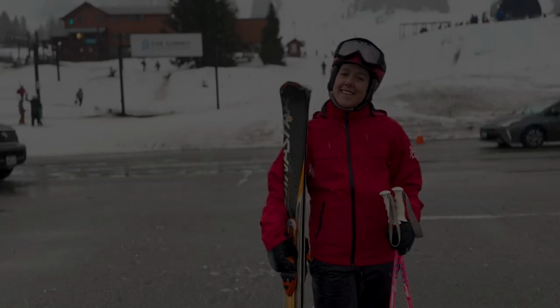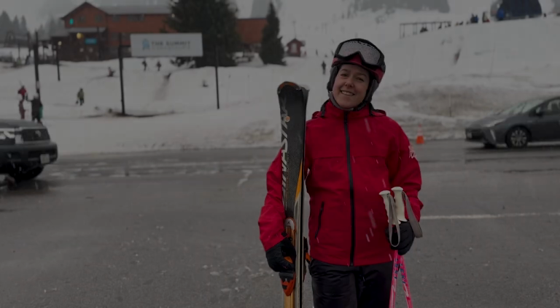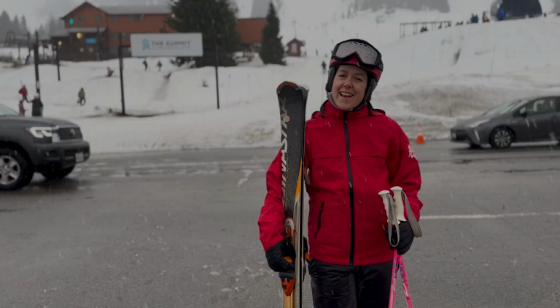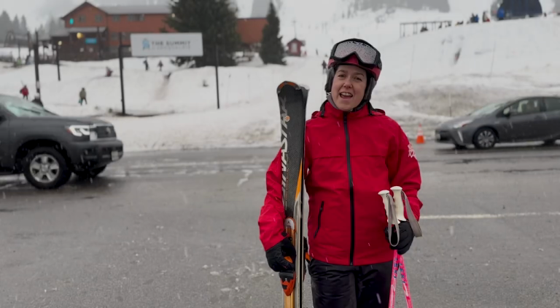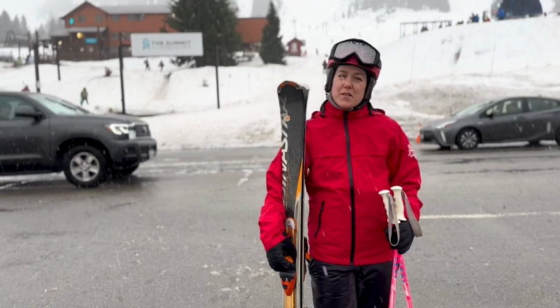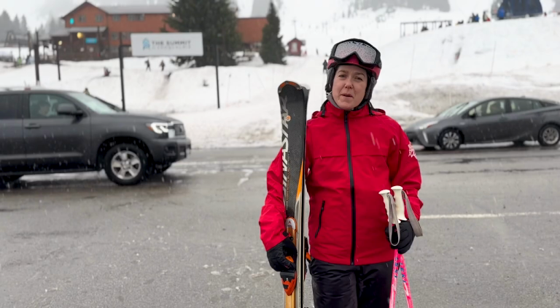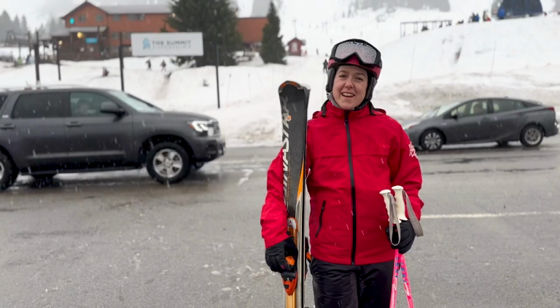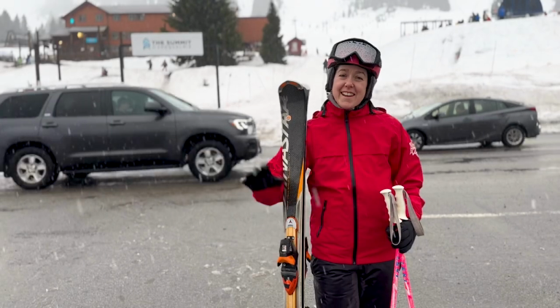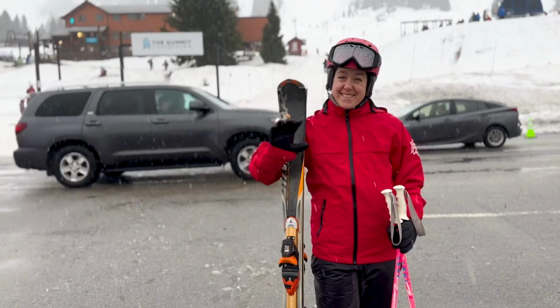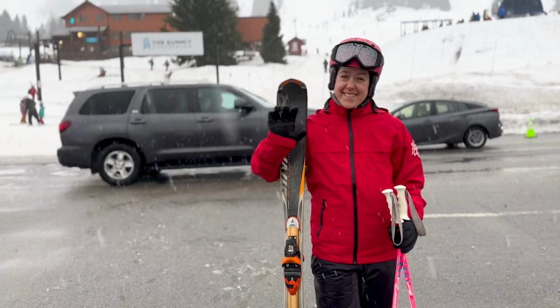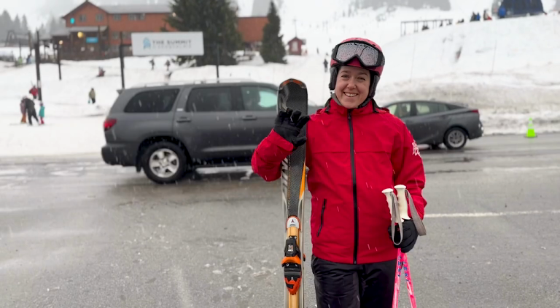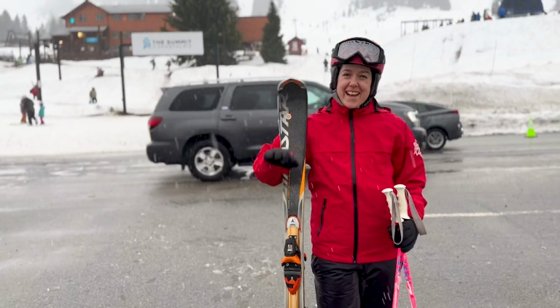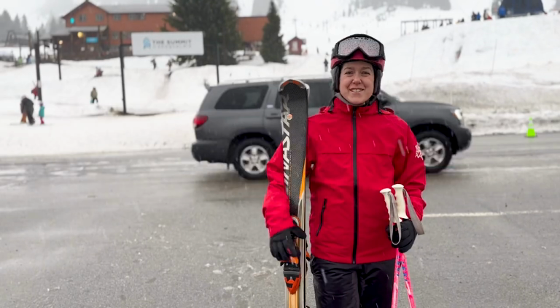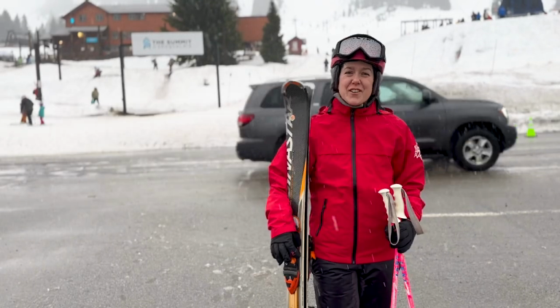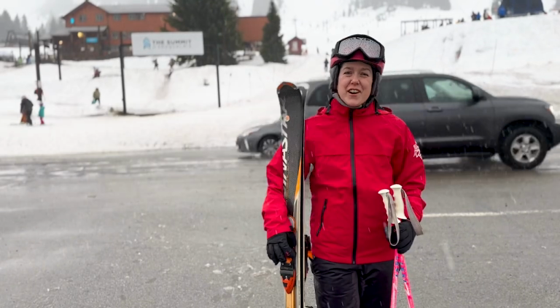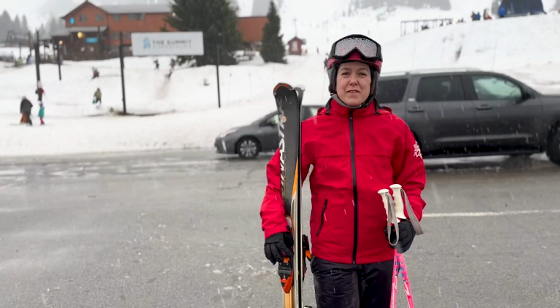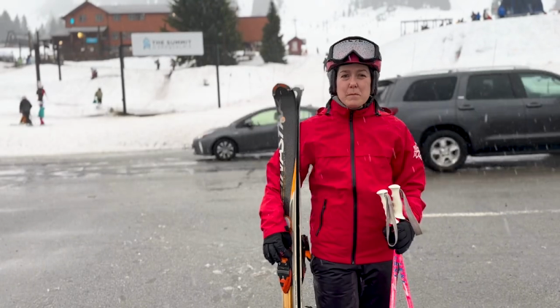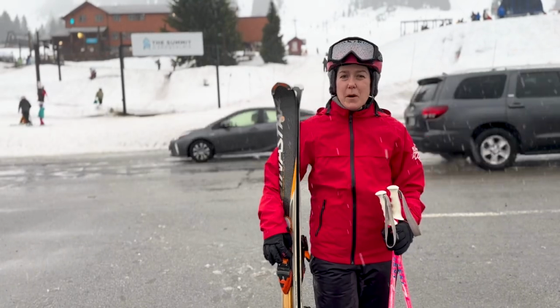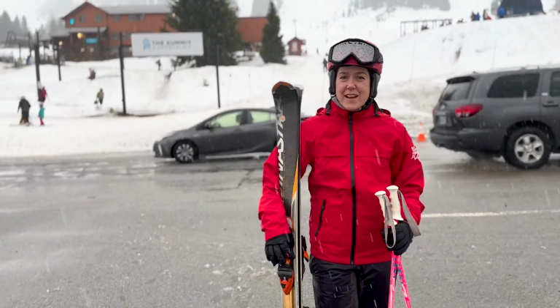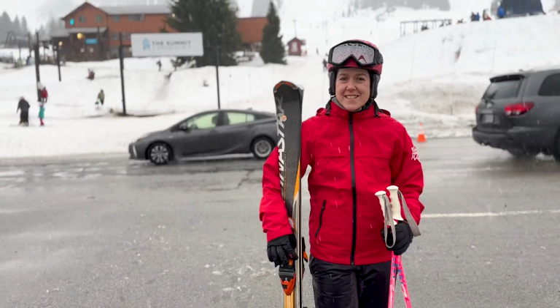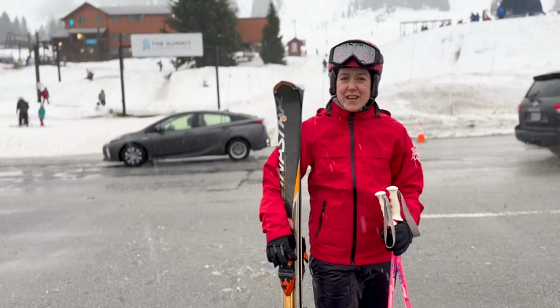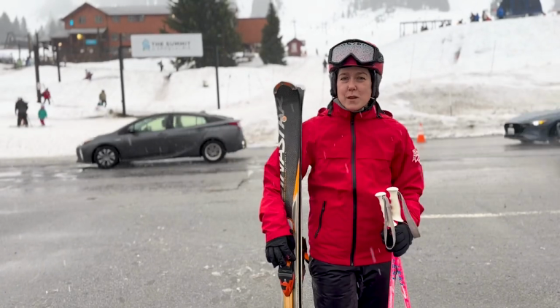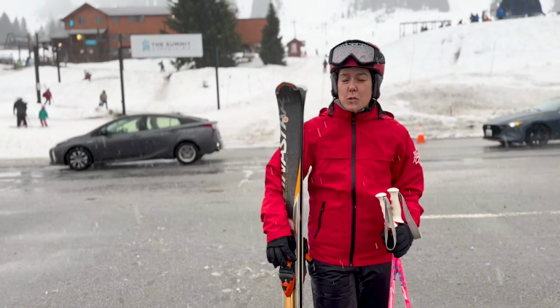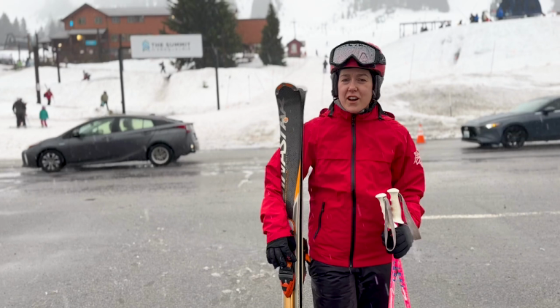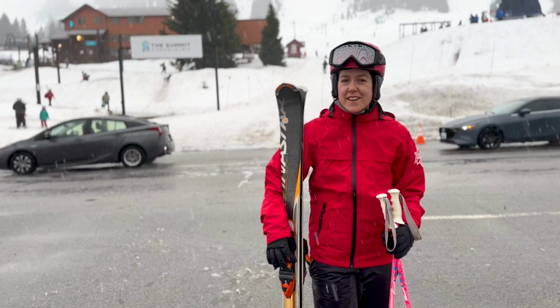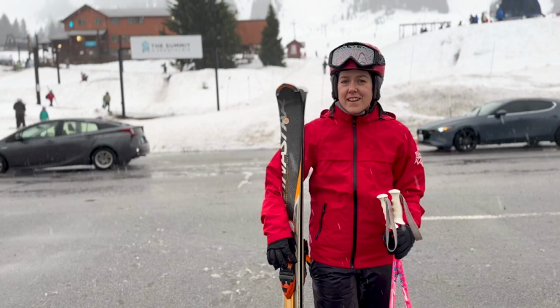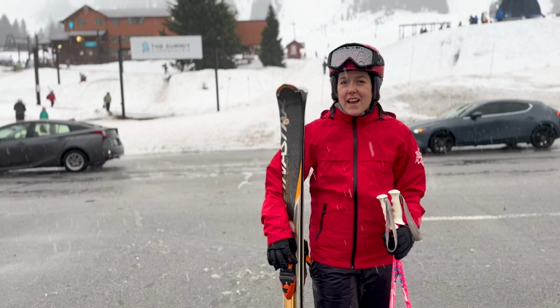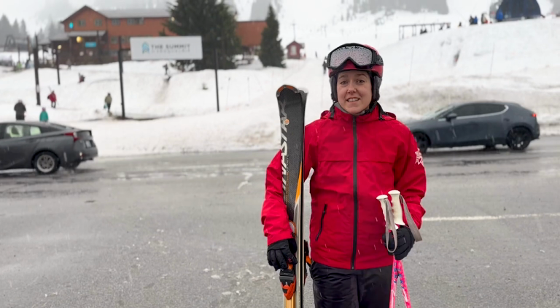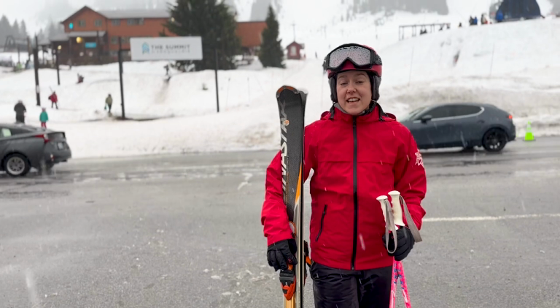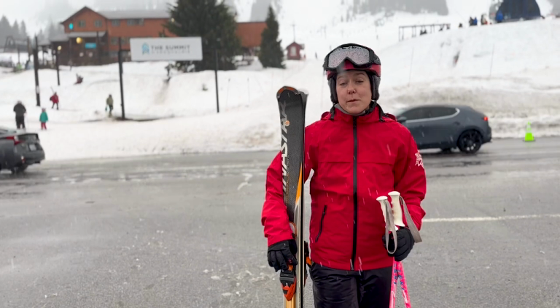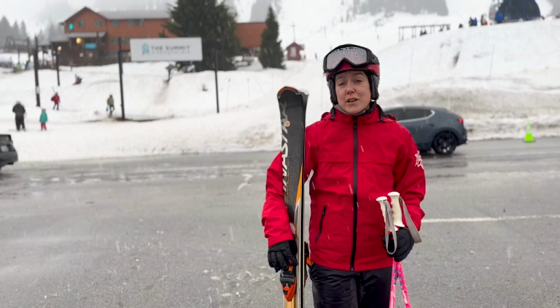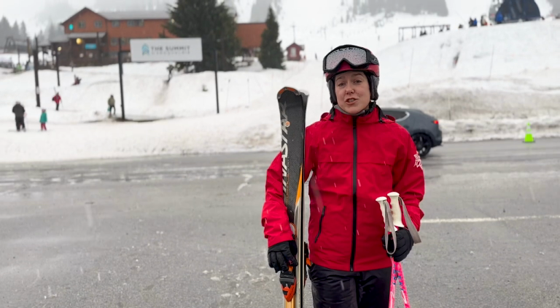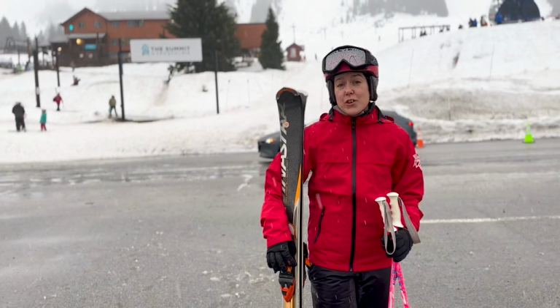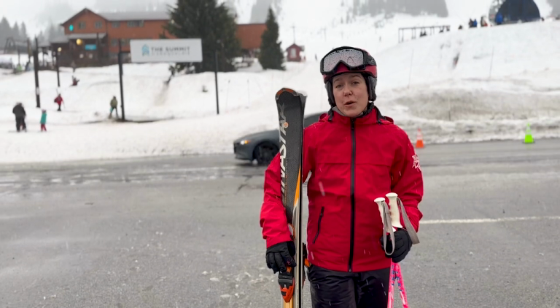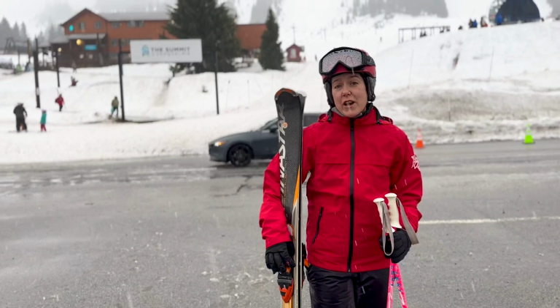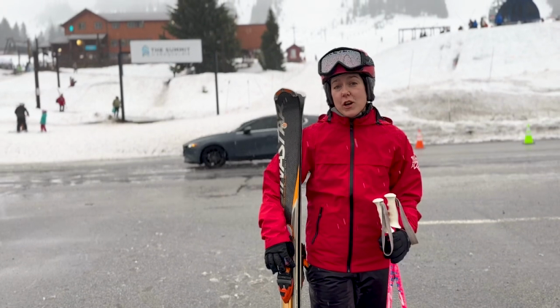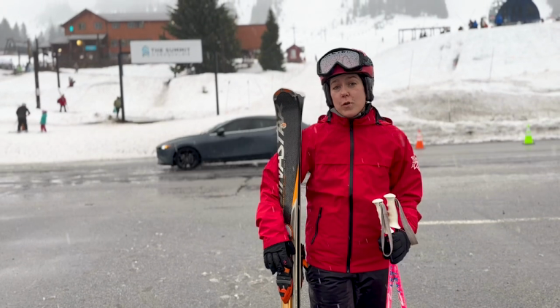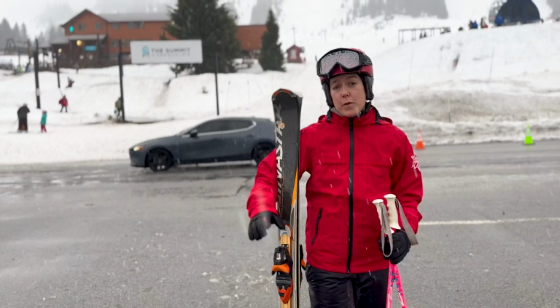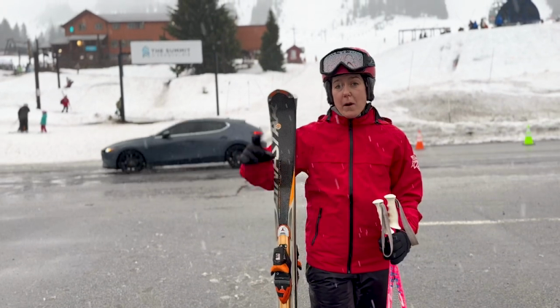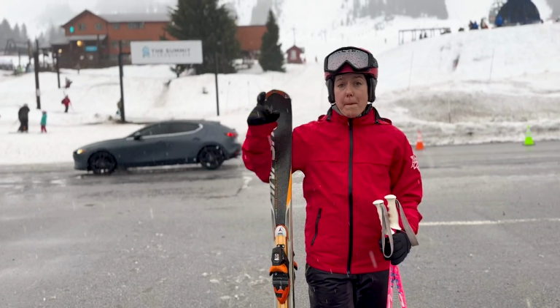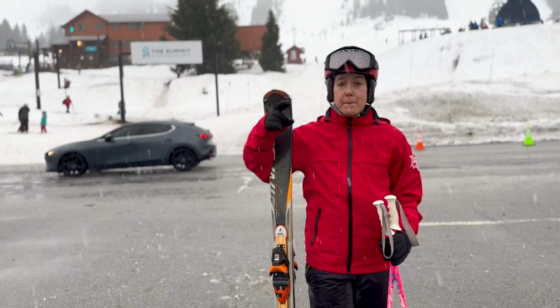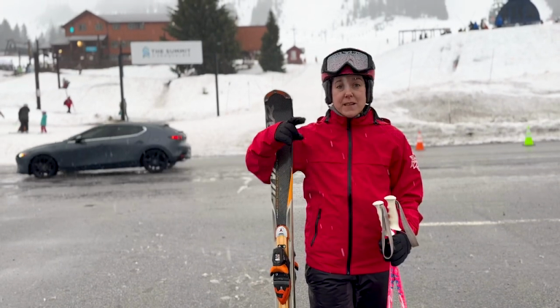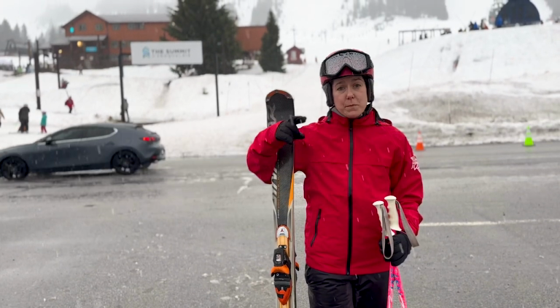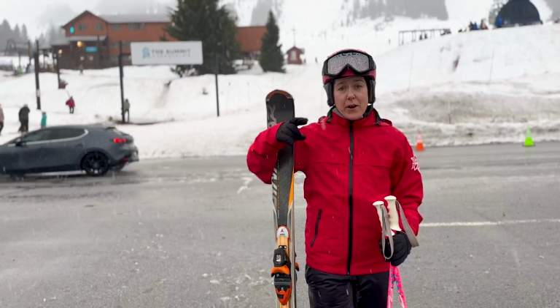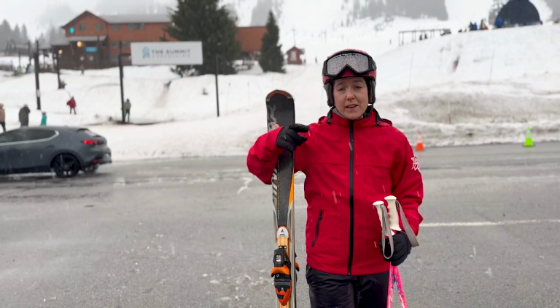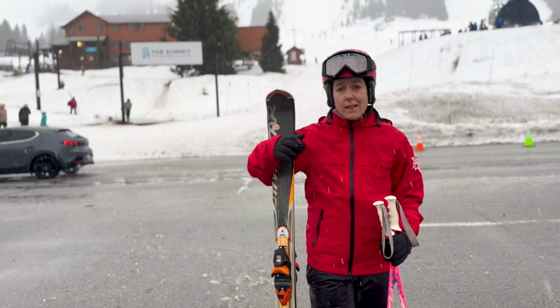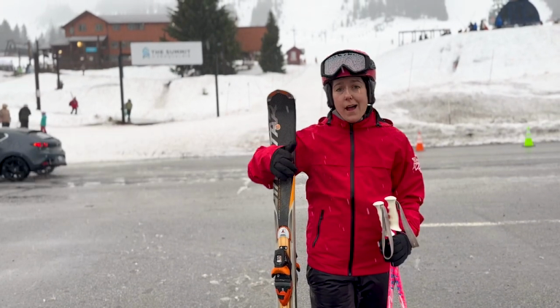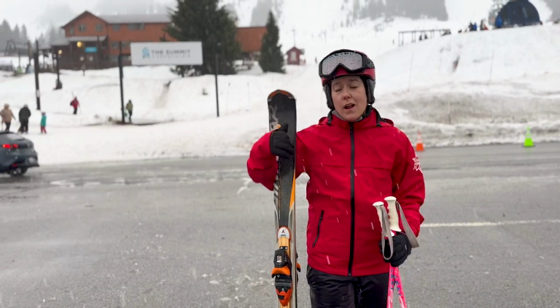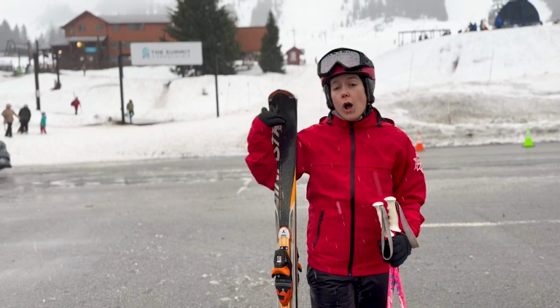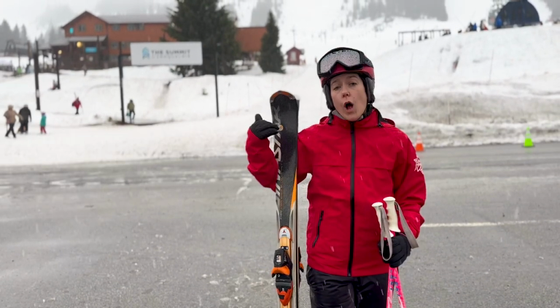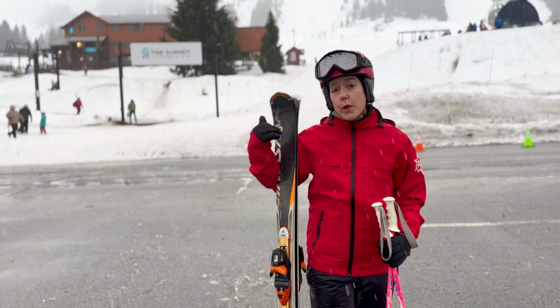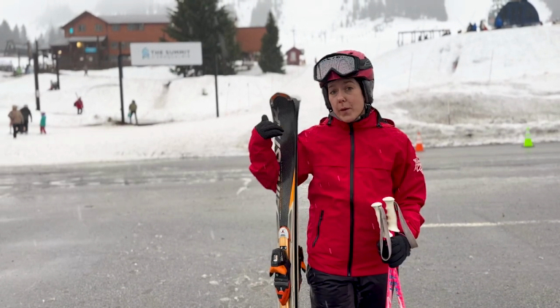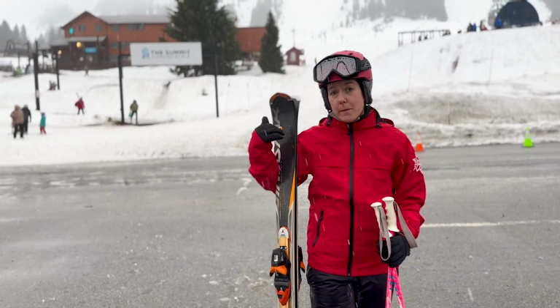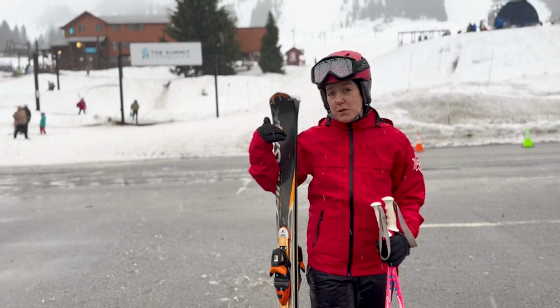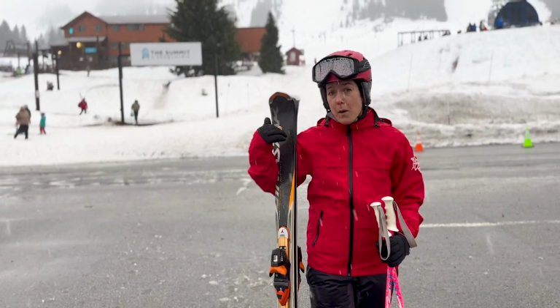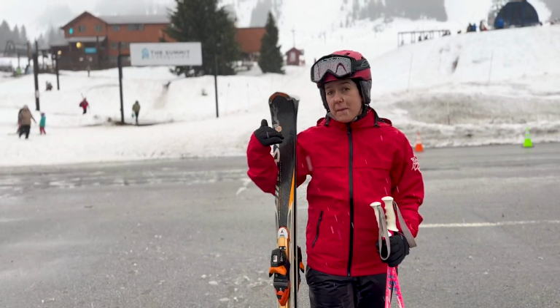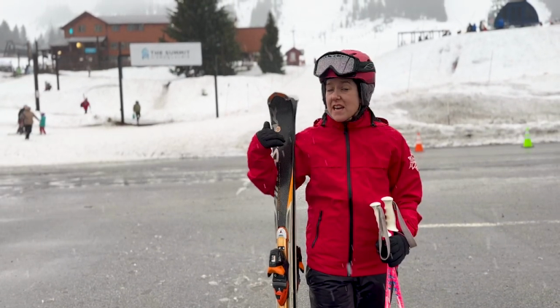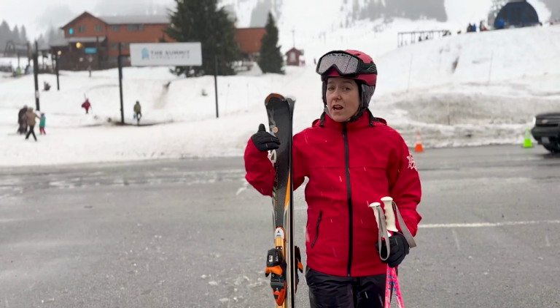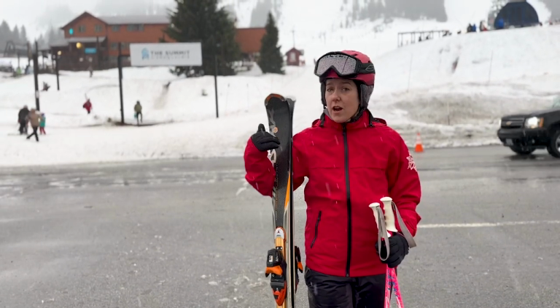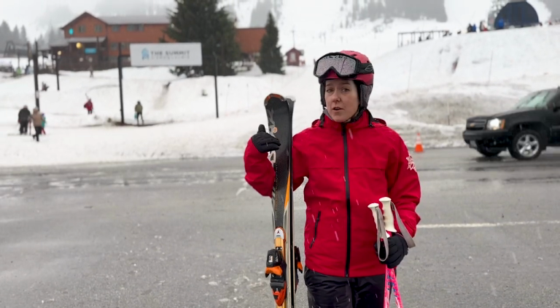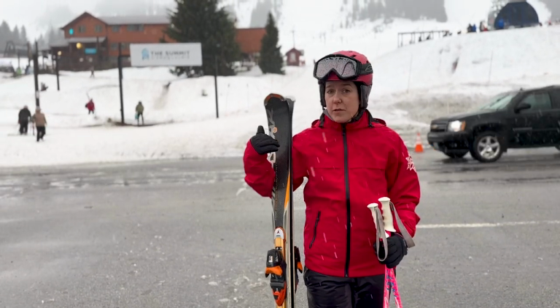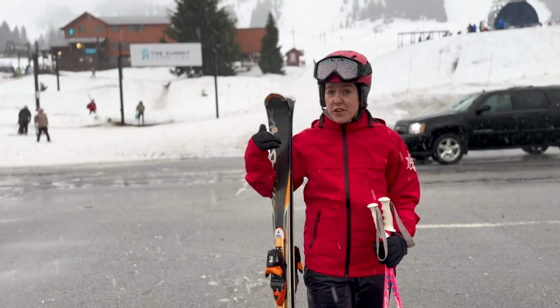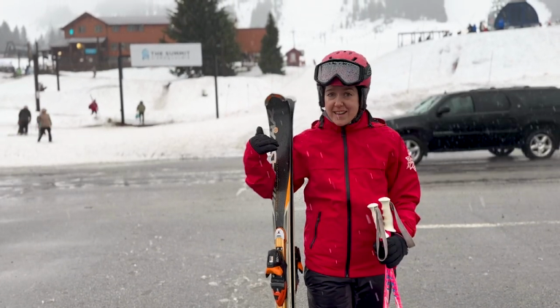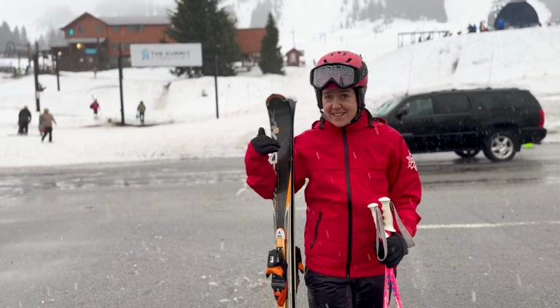Hey everybody, it's Lauren from Mohan Skiing and Boarding, and today I'm going to show you how to go from our bus parking lot all the way up to our meeting area for your lessons.